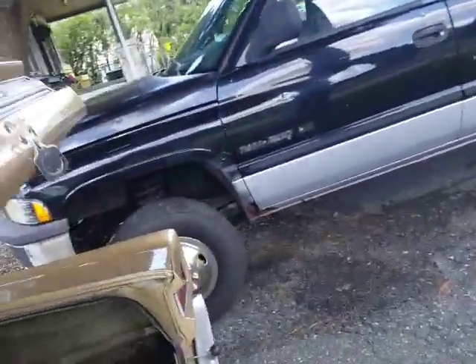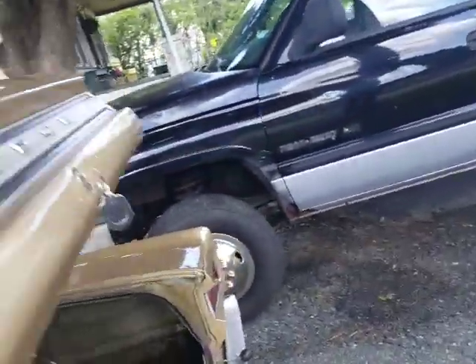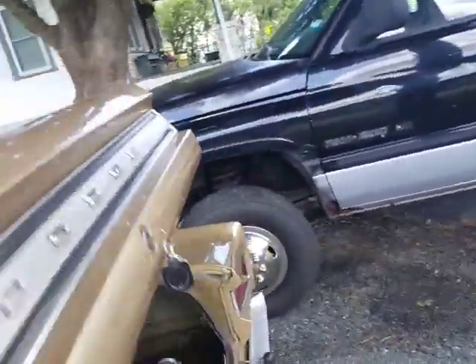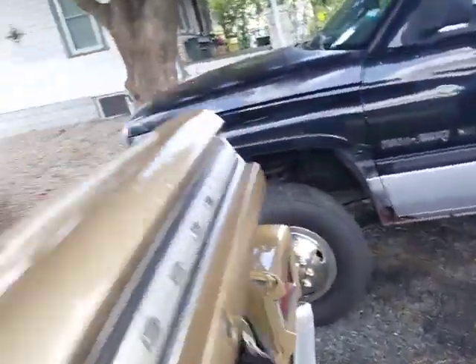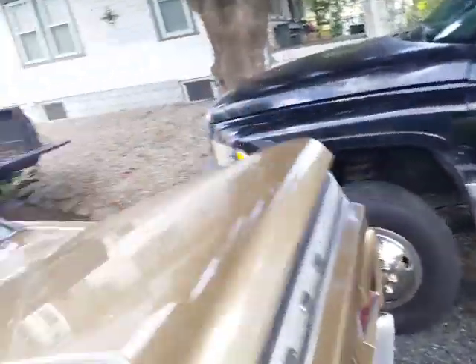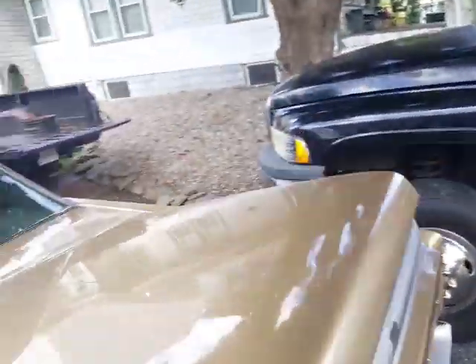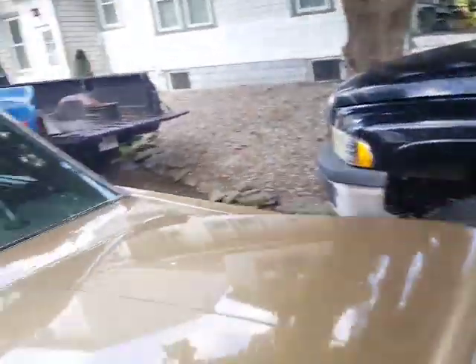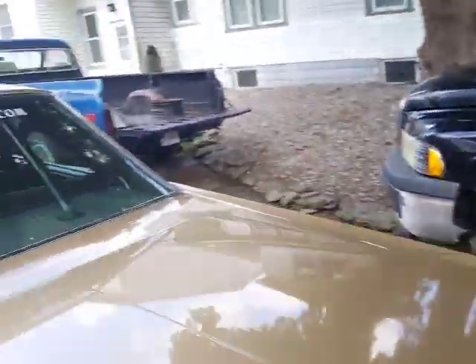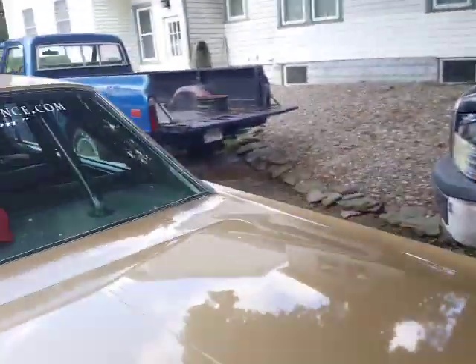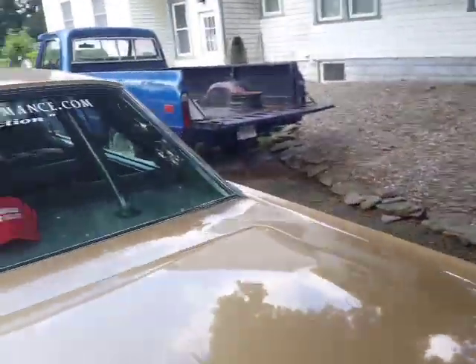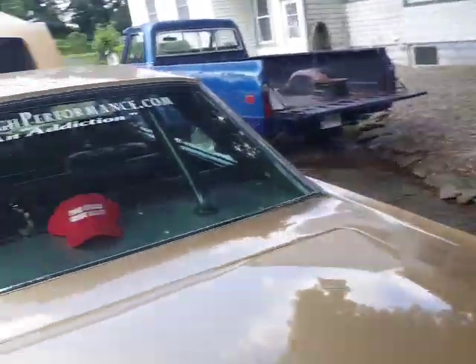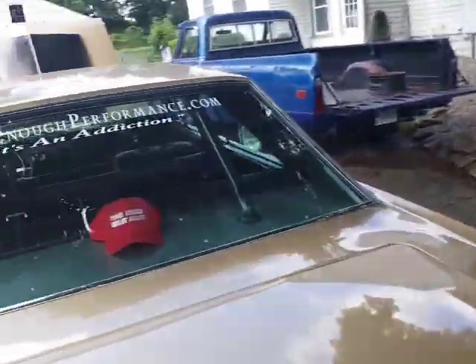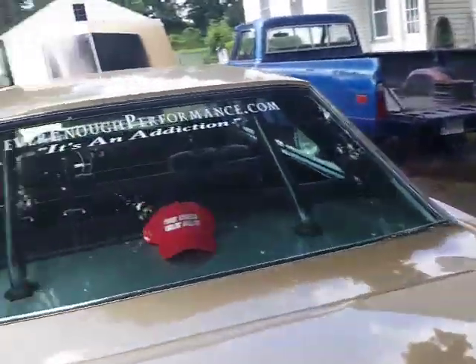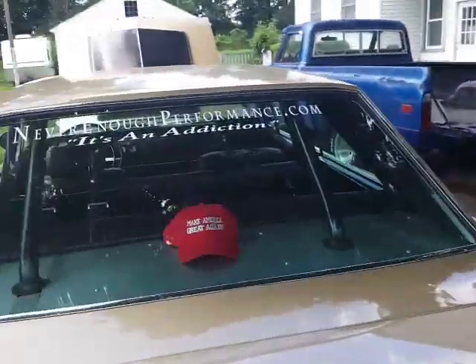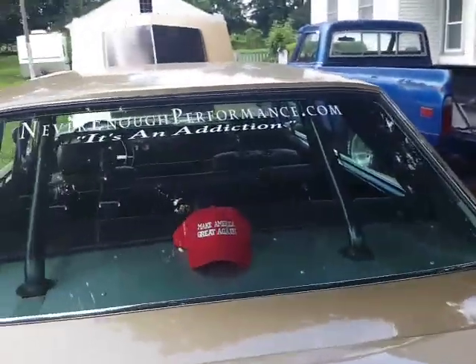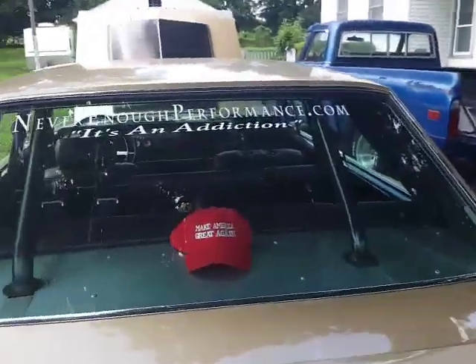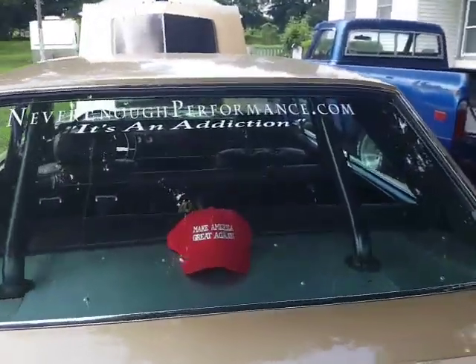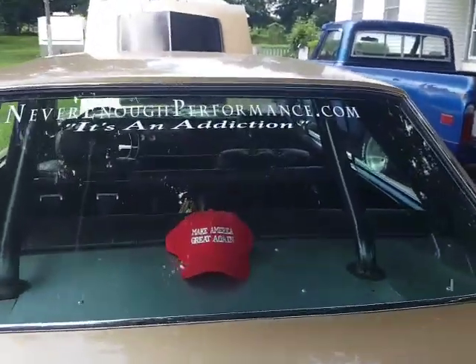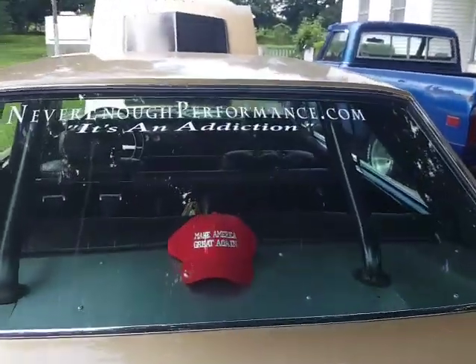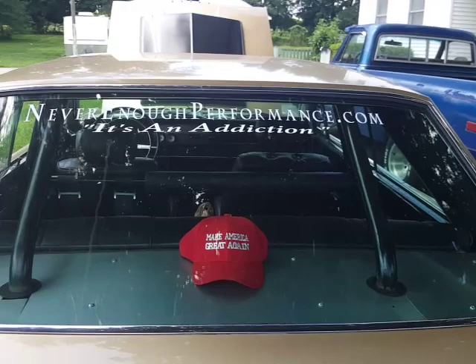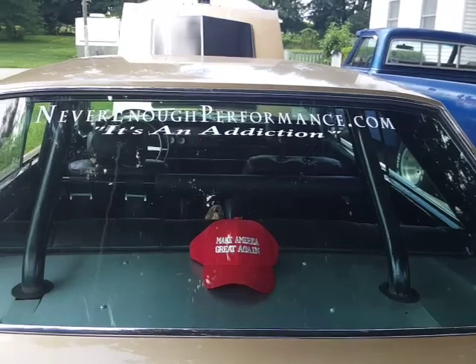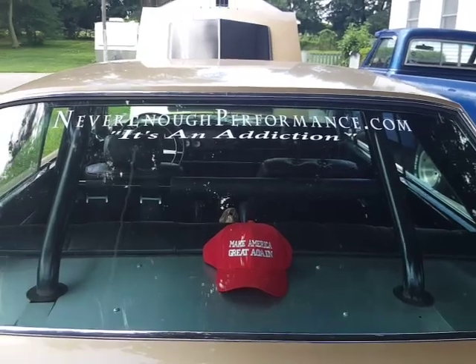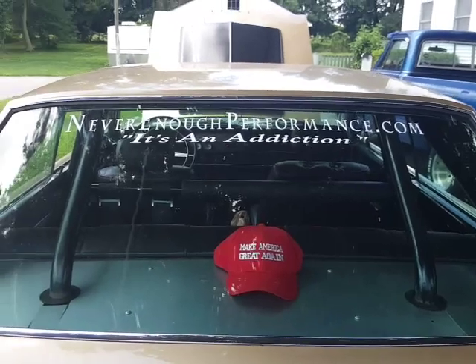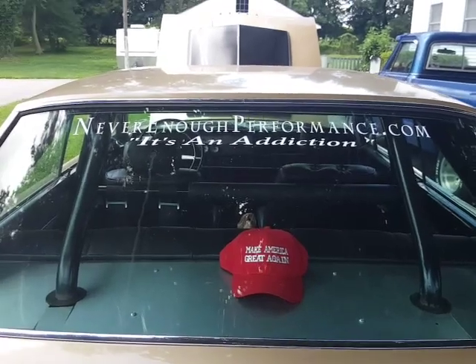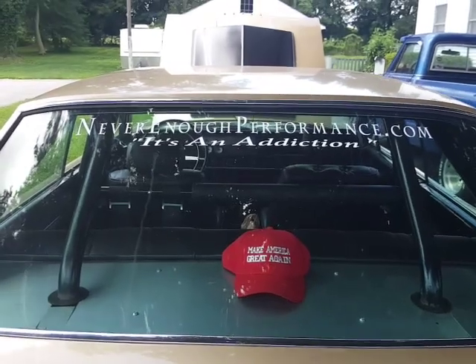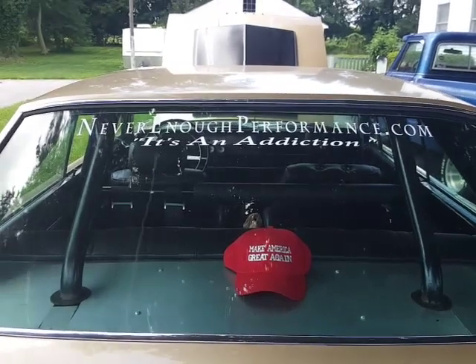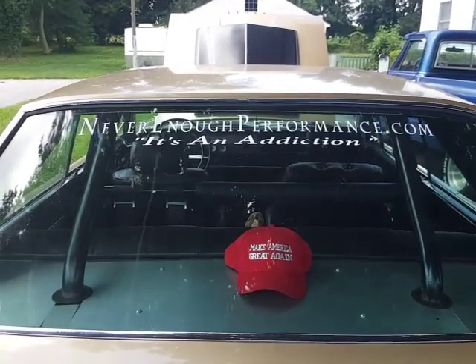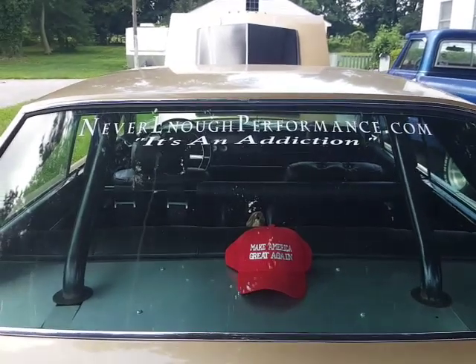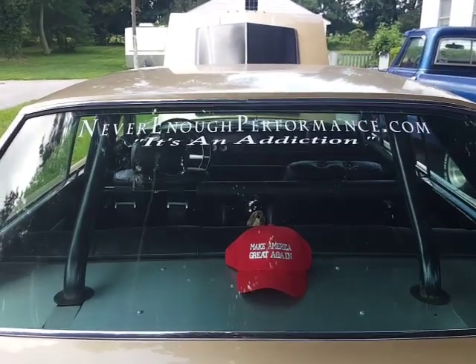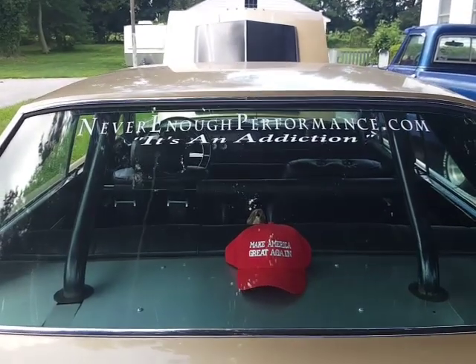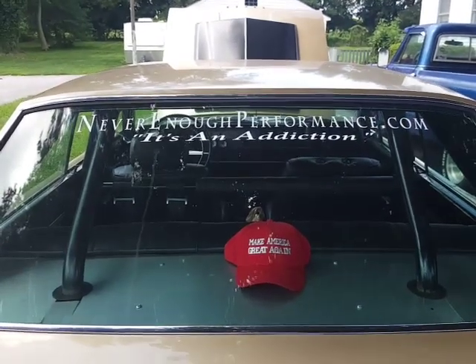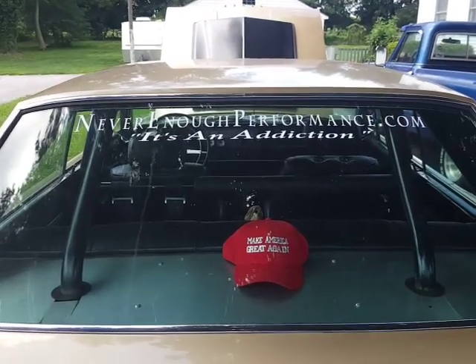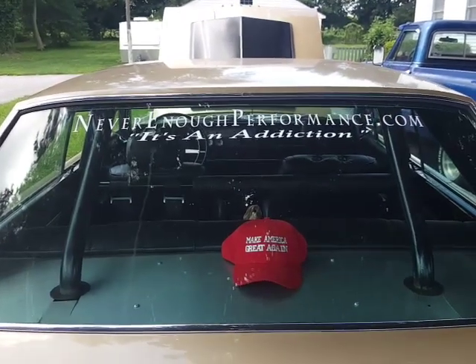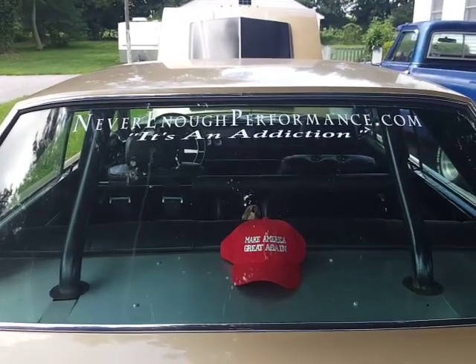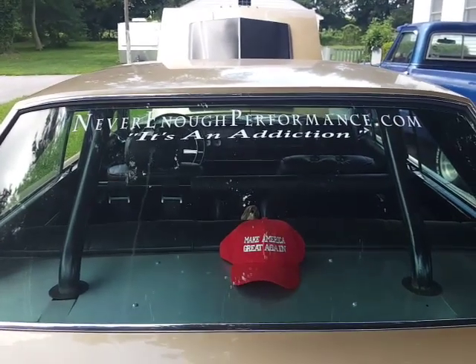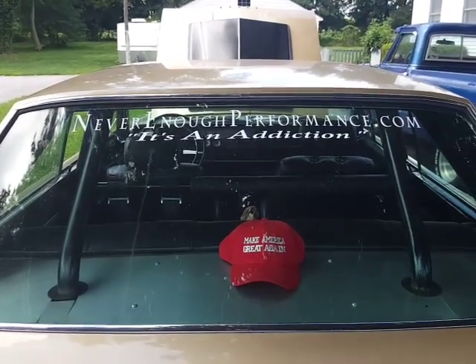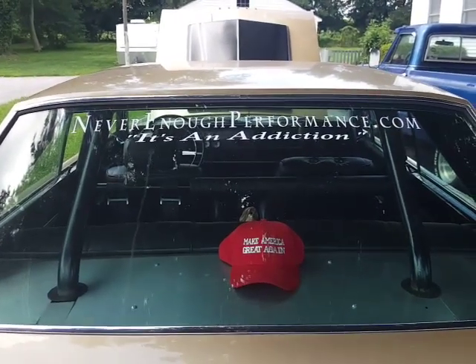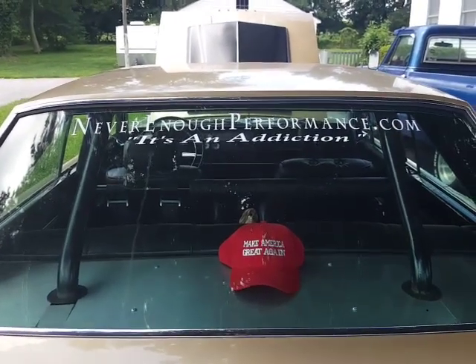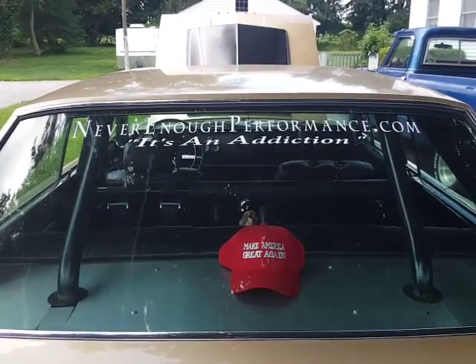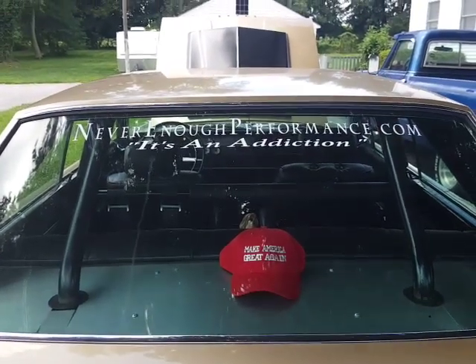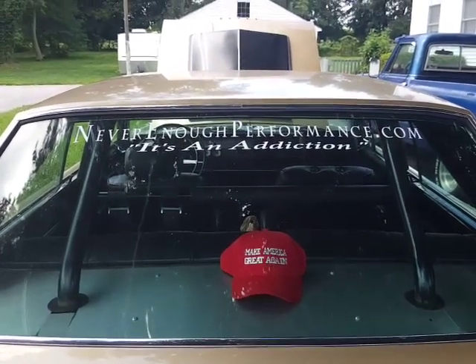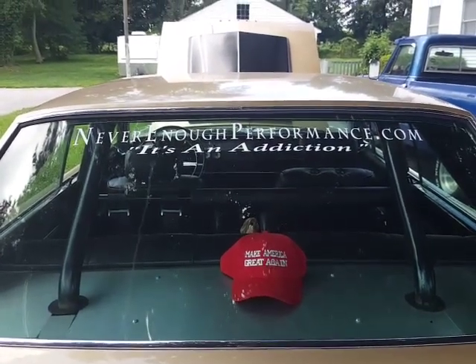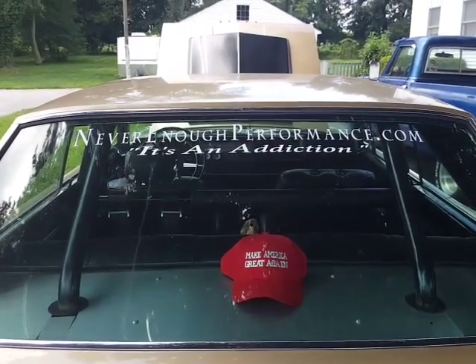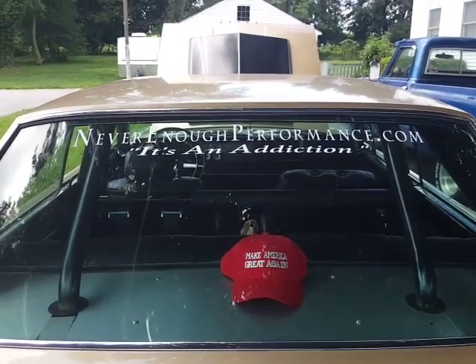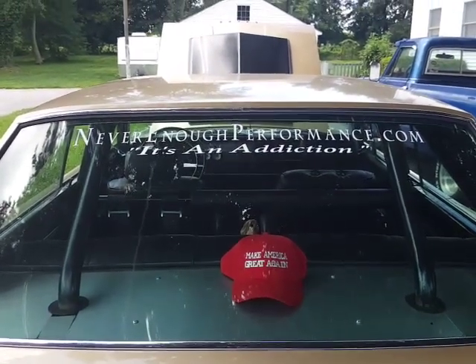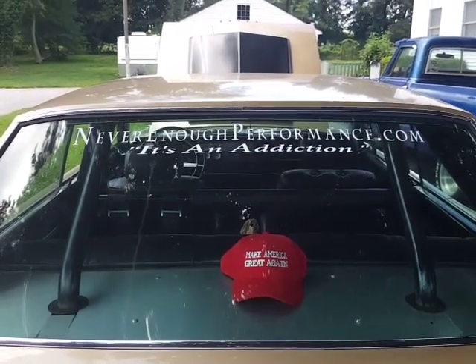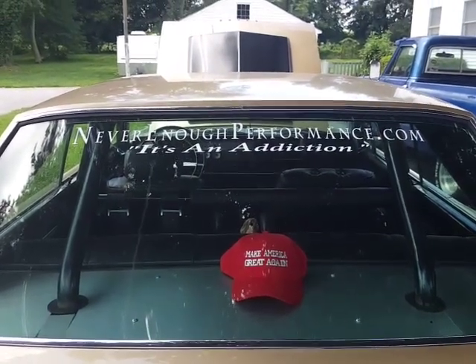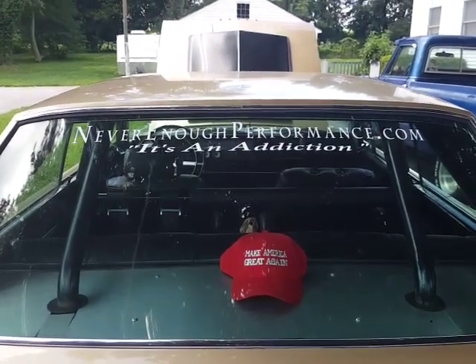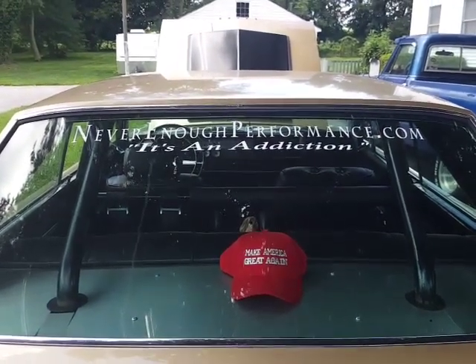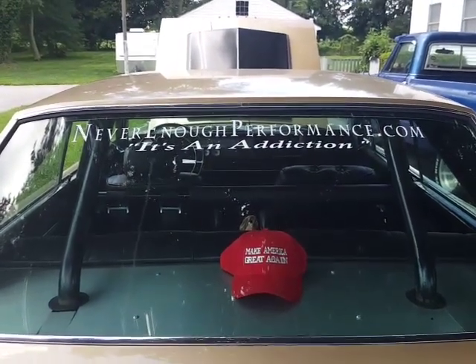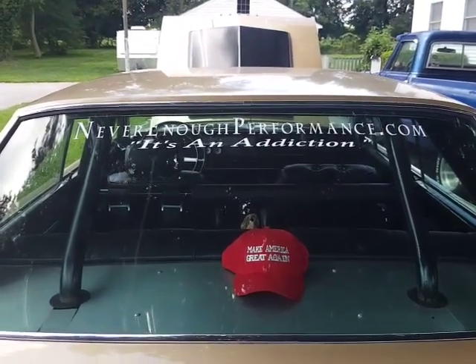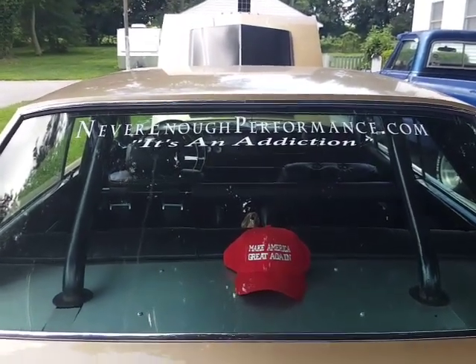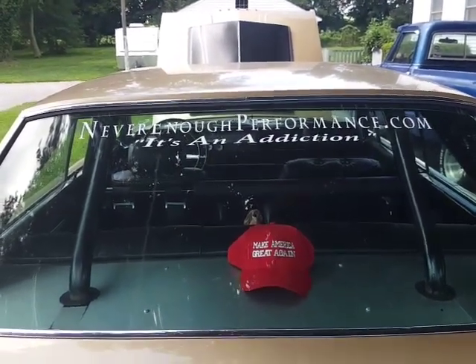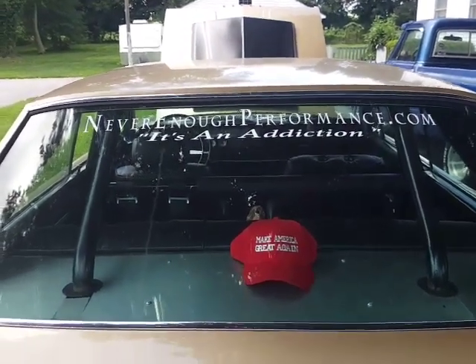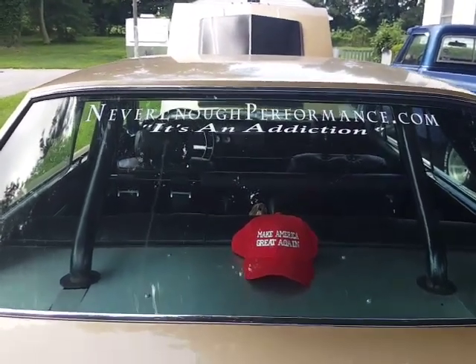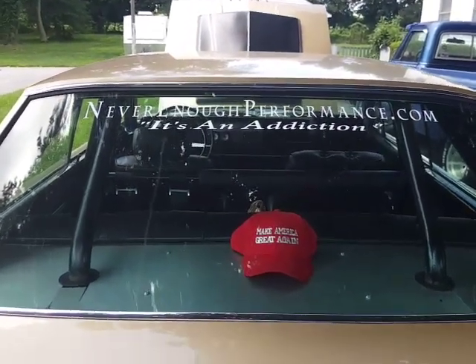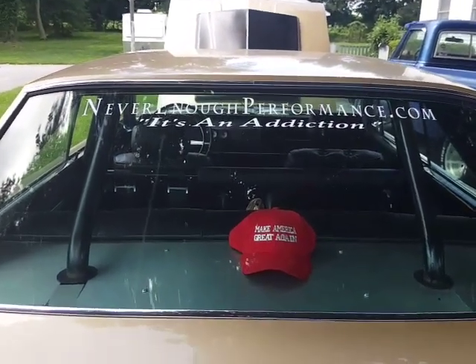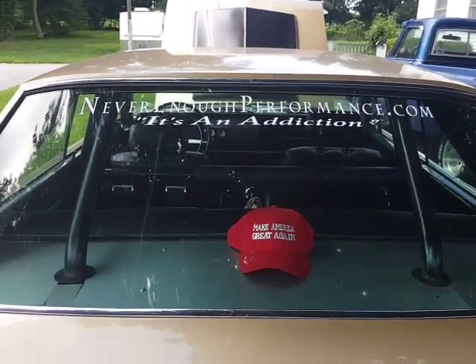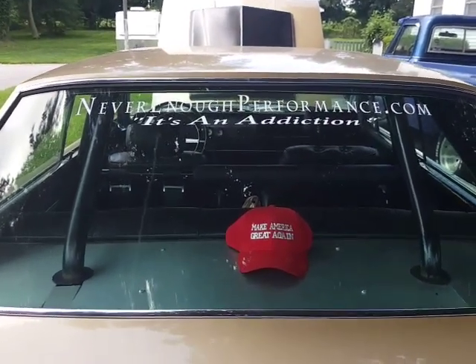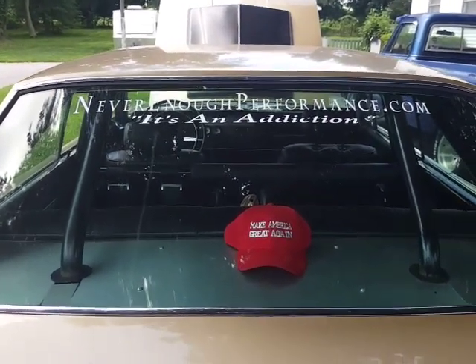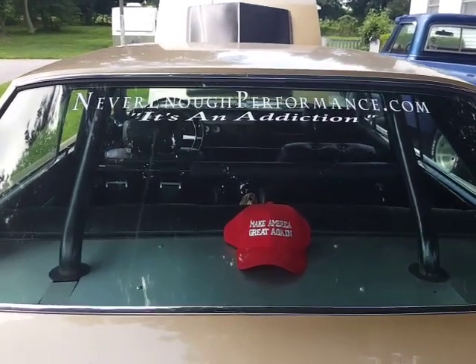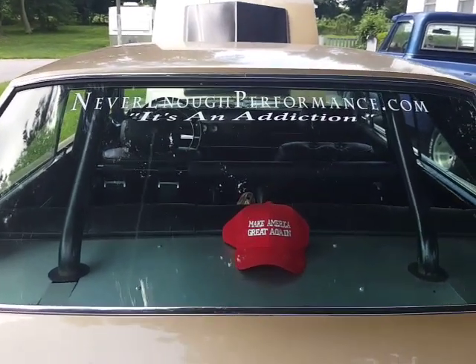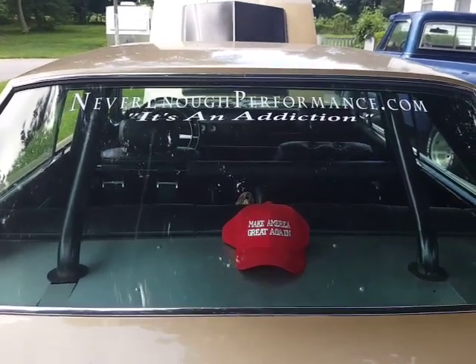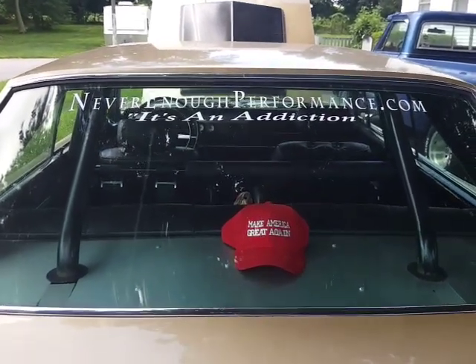We're at NeverEnoughPerformance.com — it's an addiction. Have a good day, y'all.